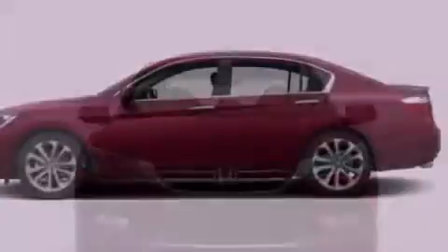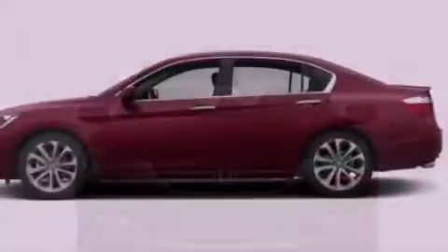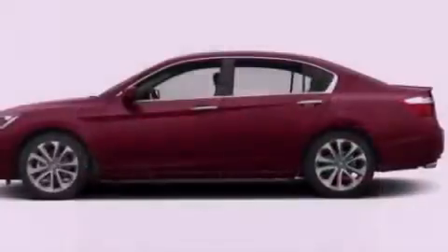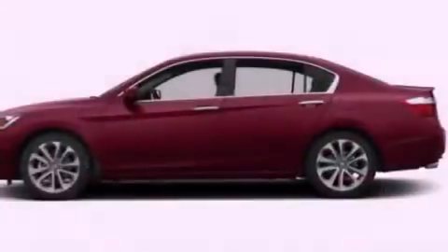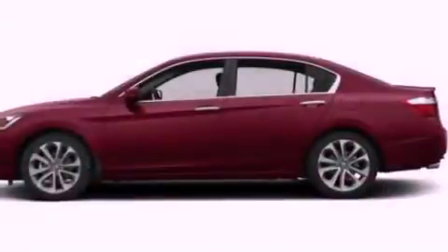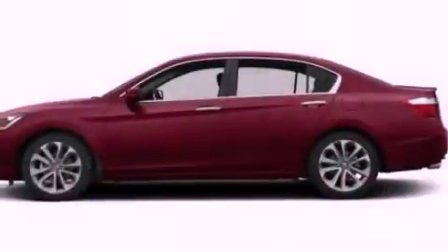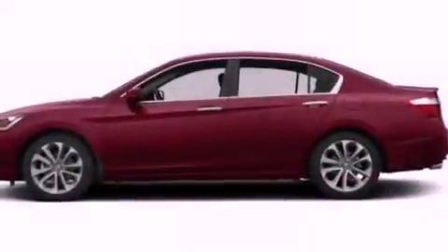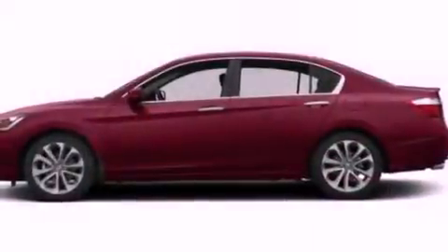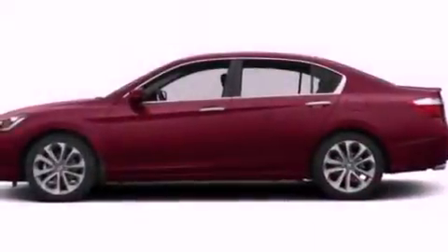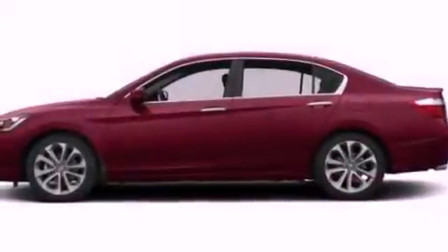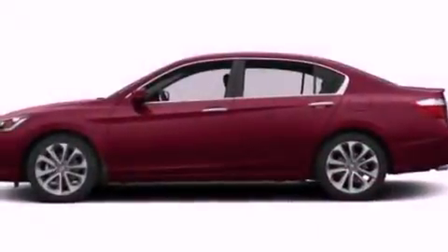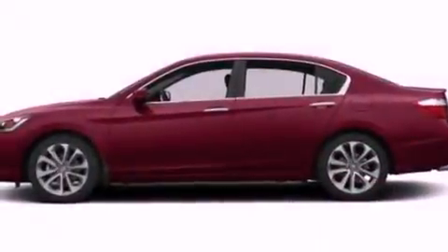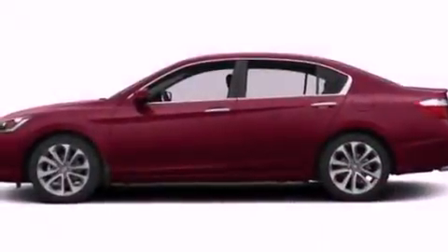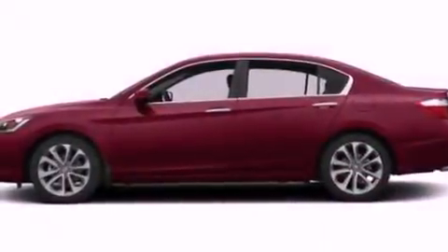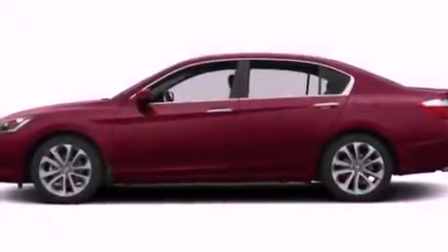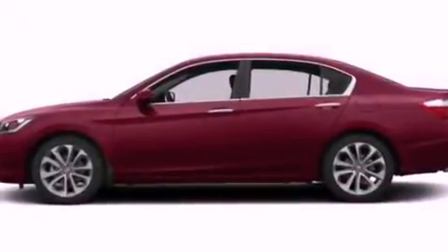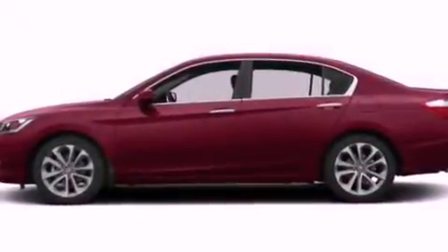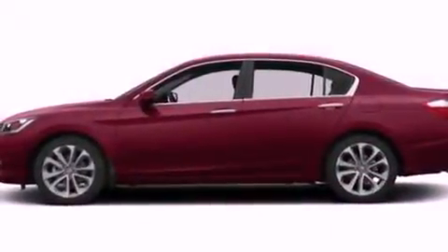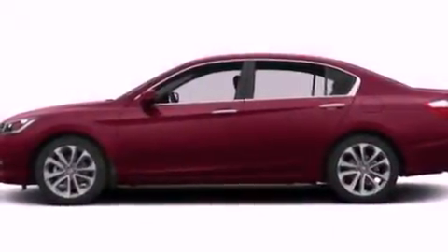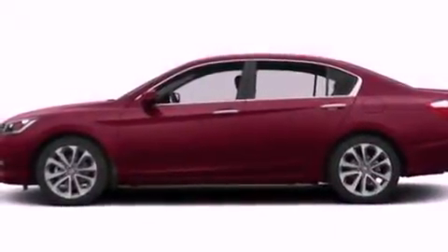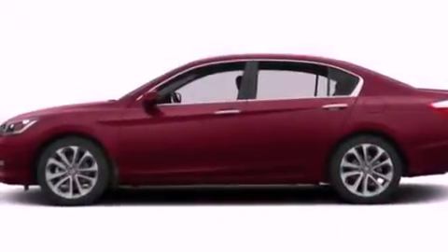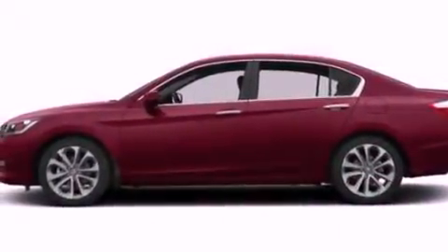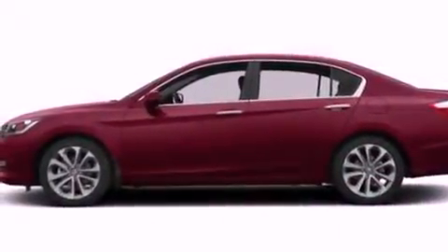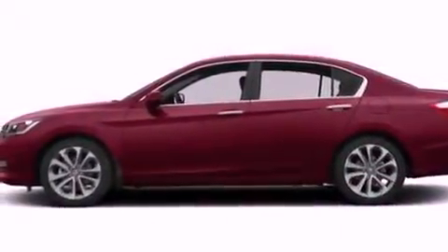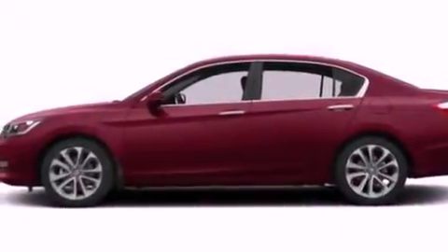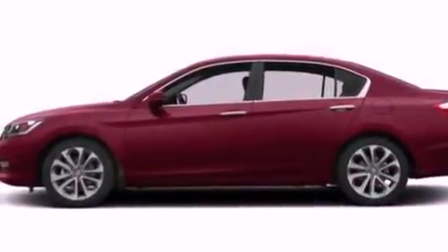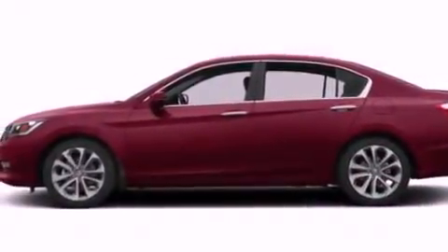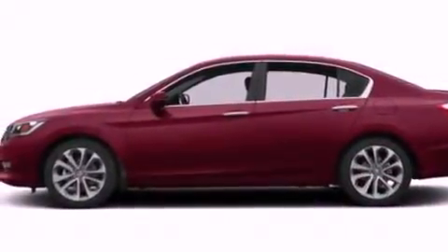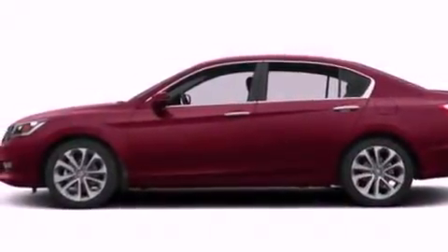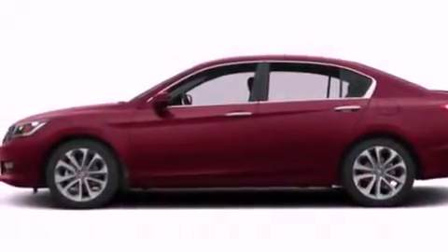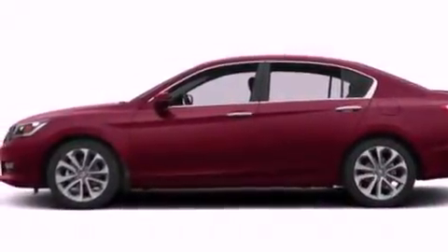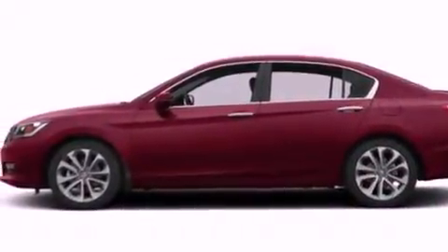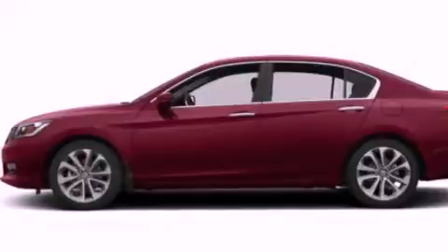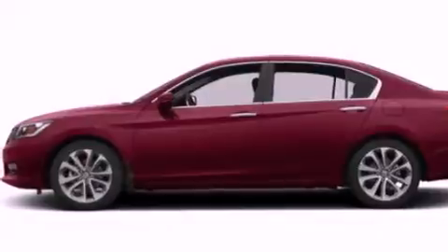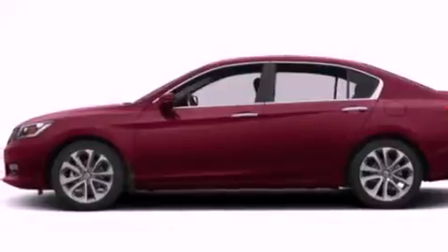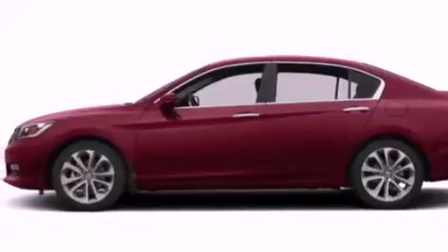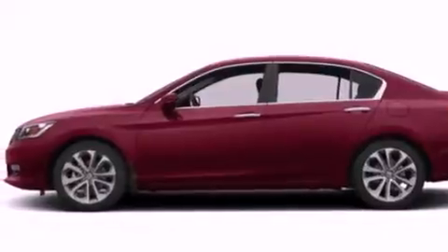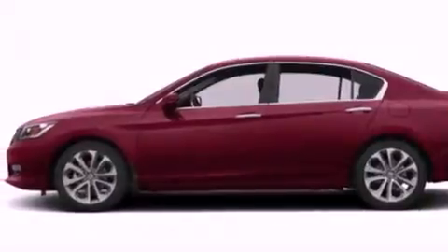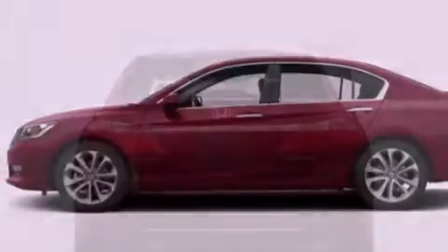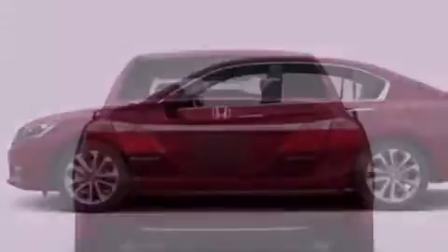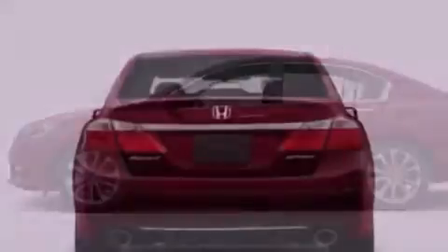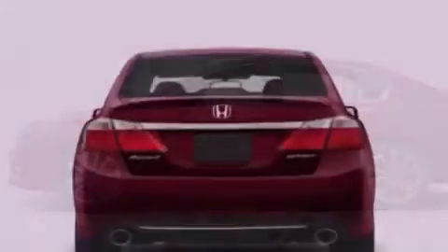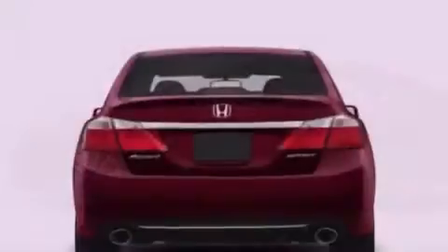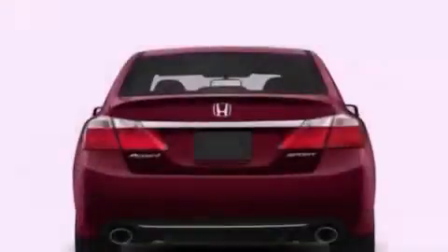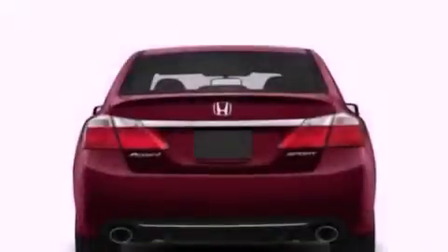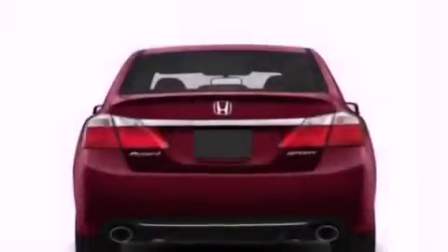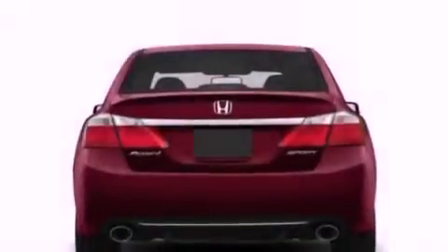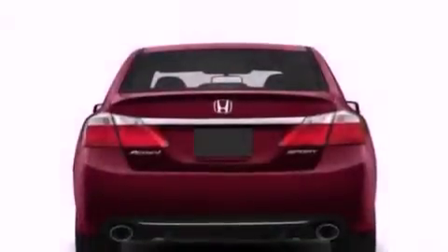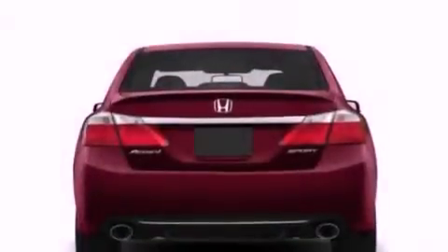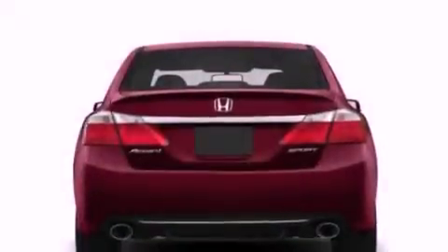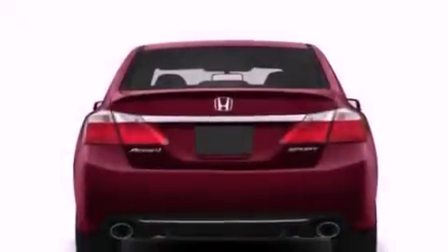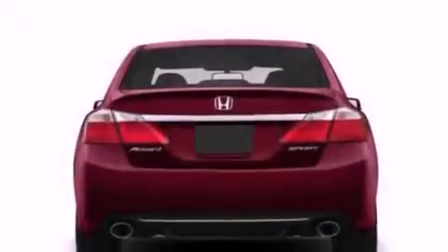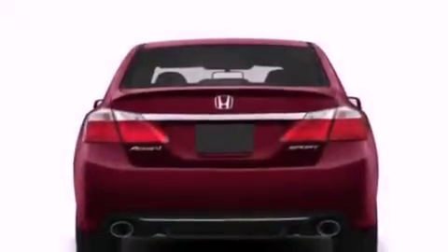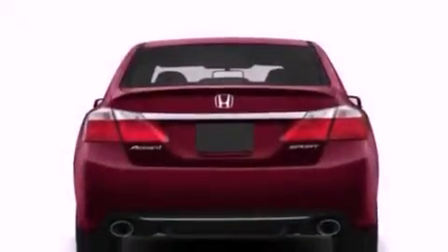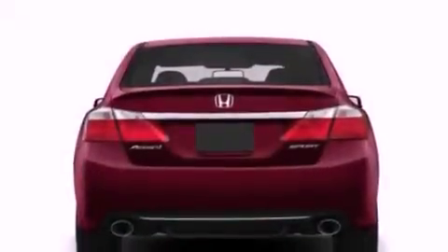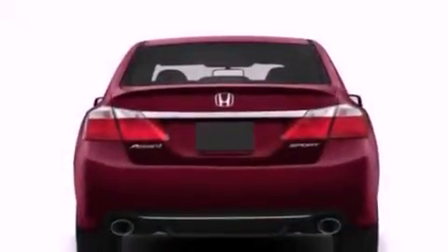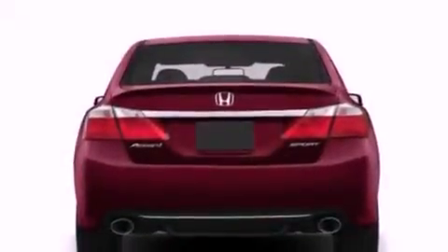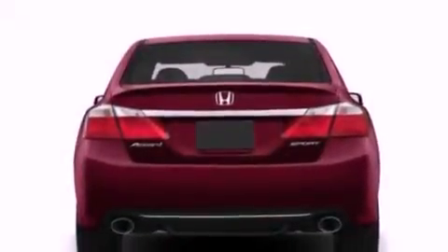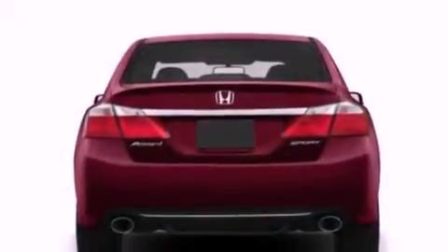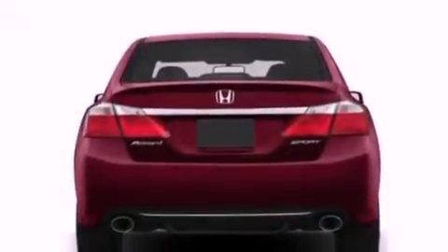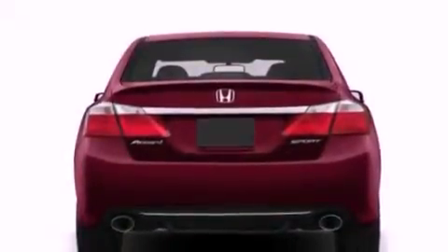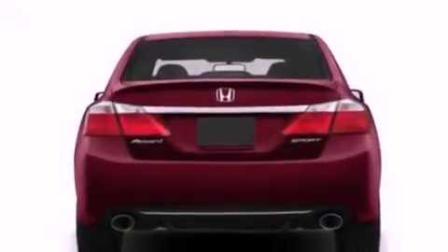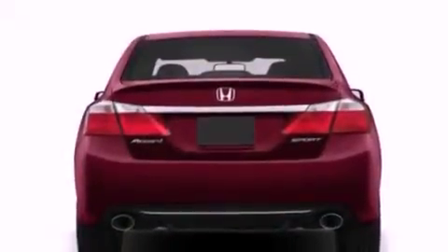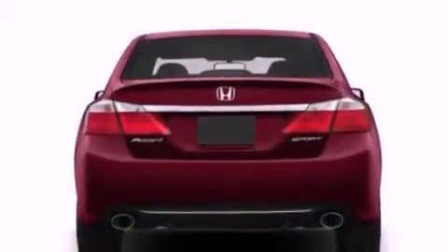Performance tires, a rear spoiler, brake assistance technology, a multi-function display, and aluminum wheels.